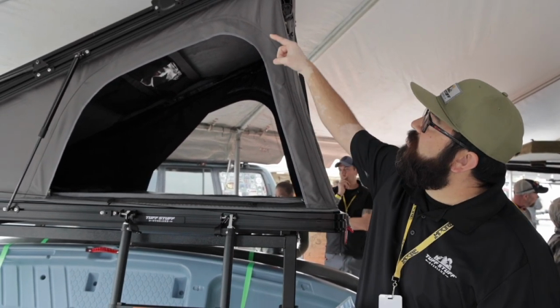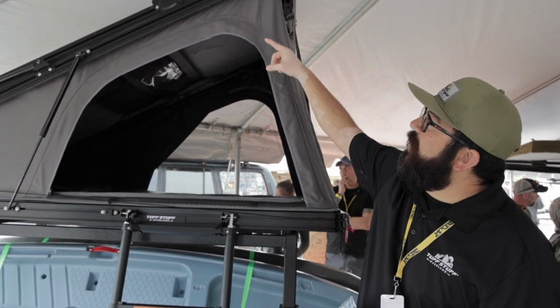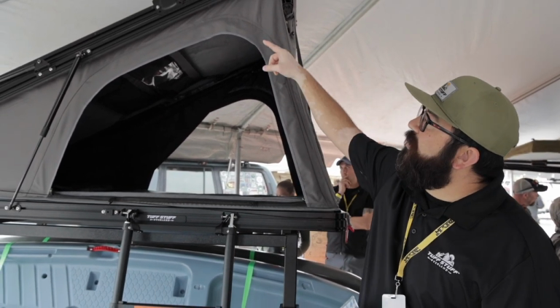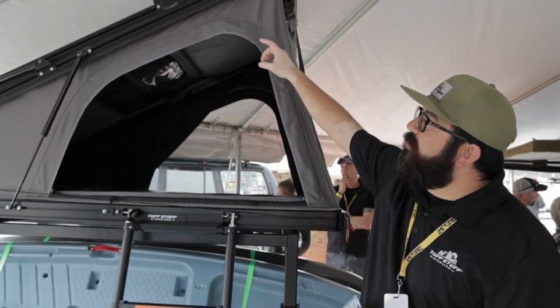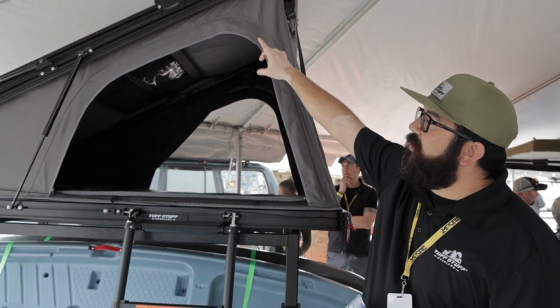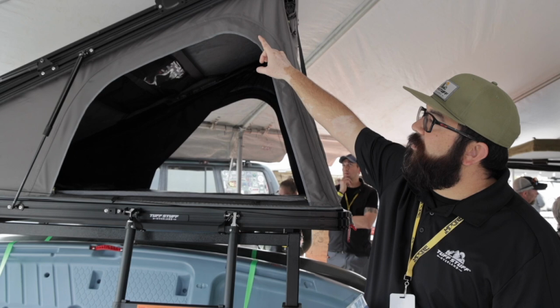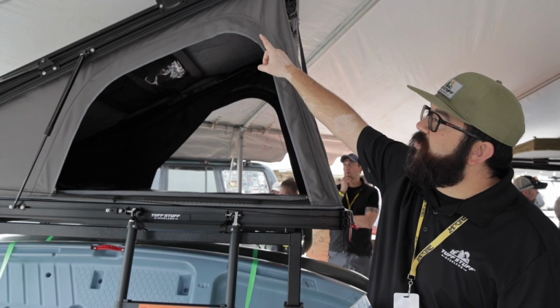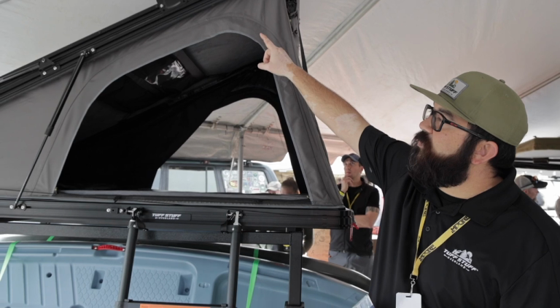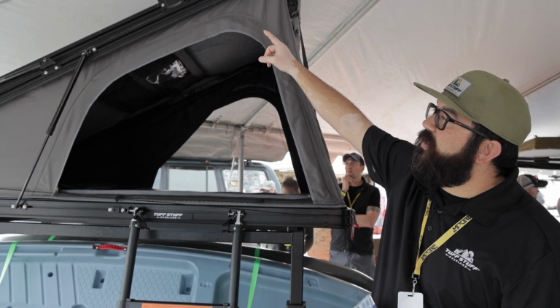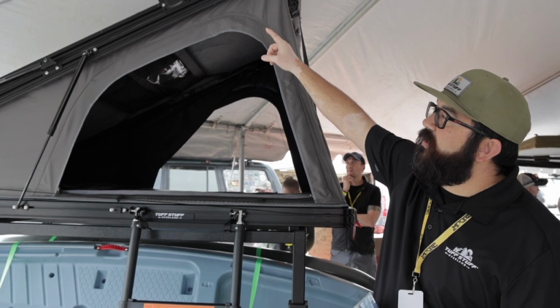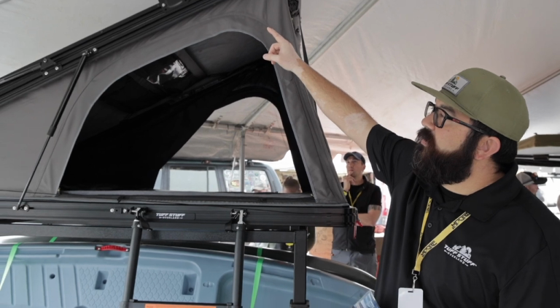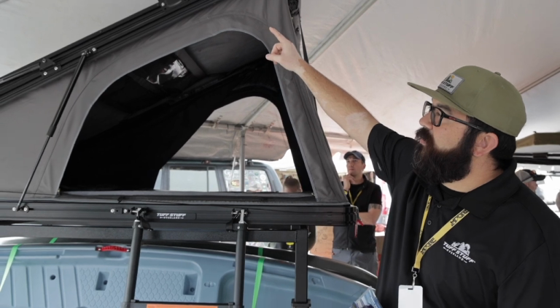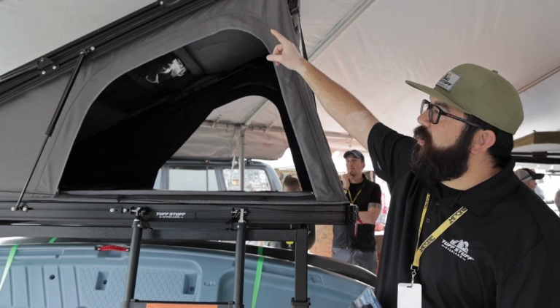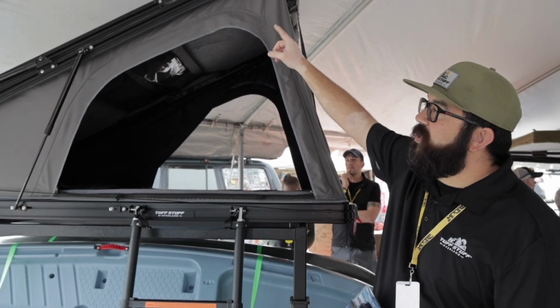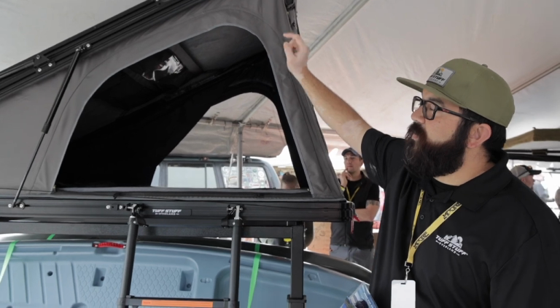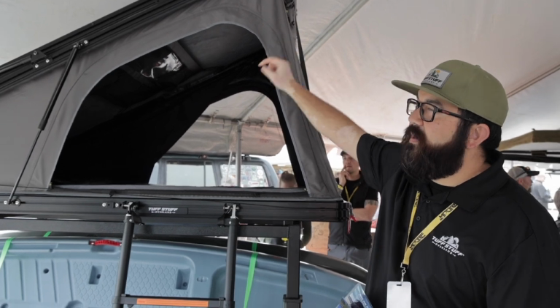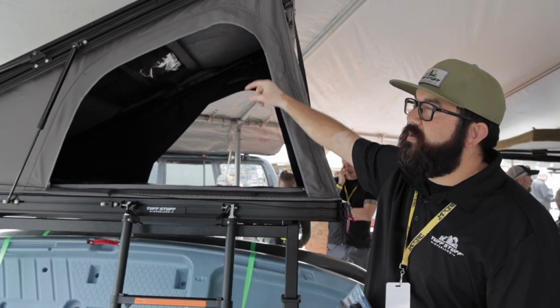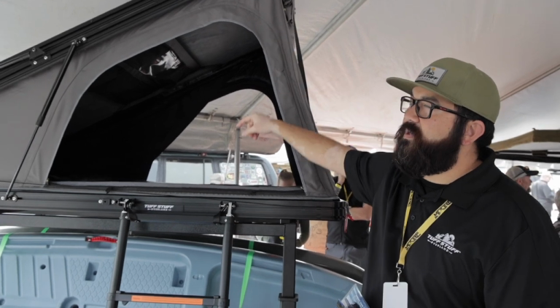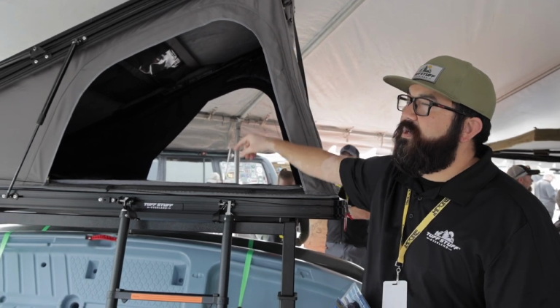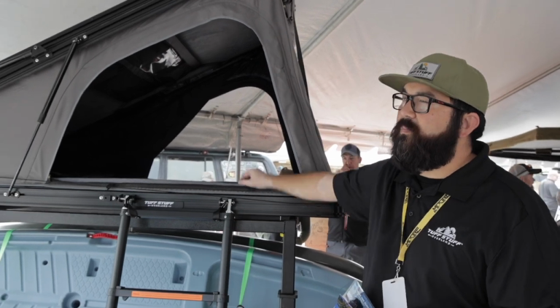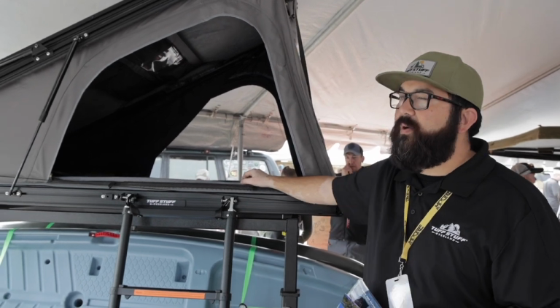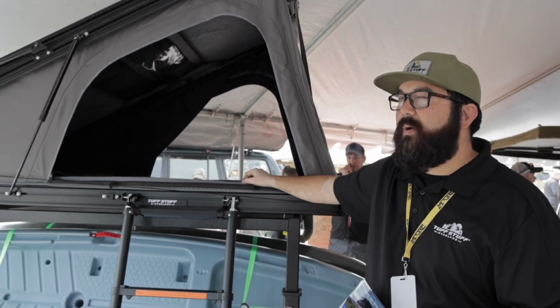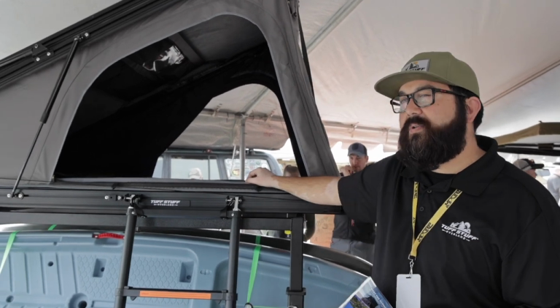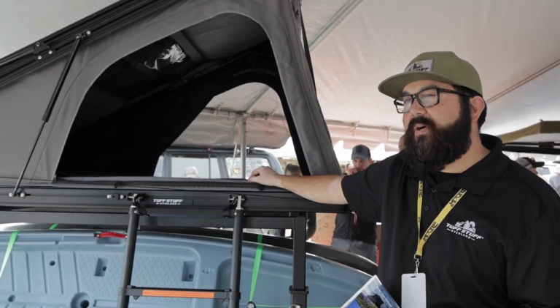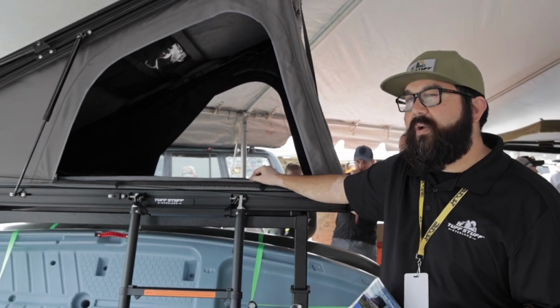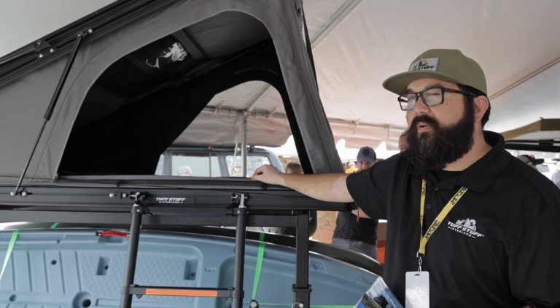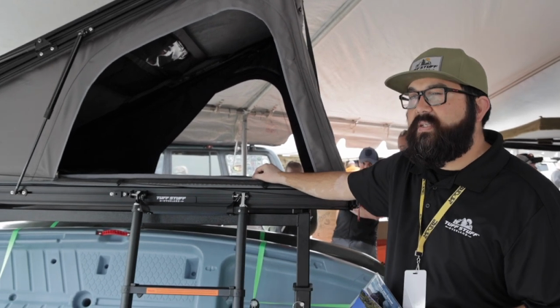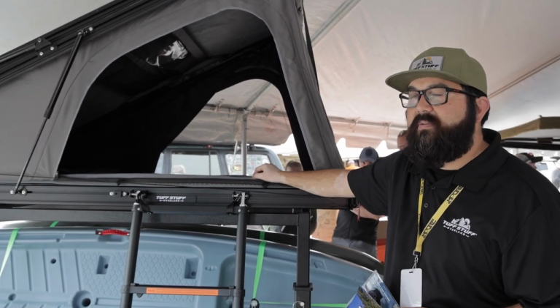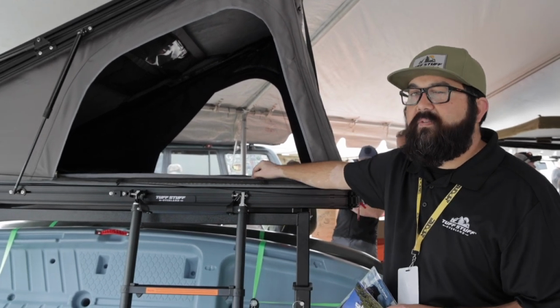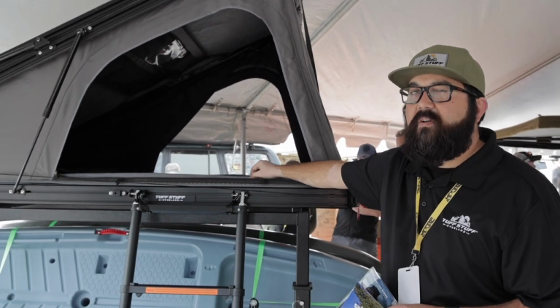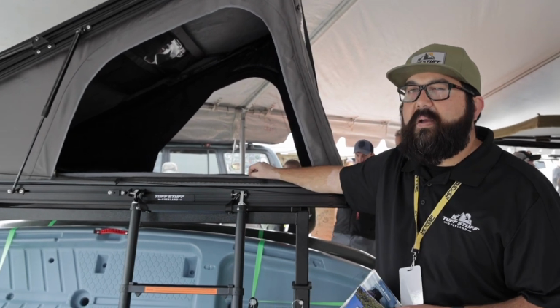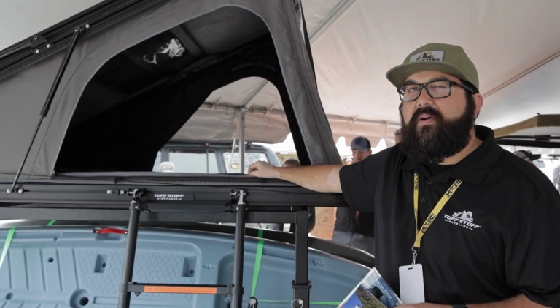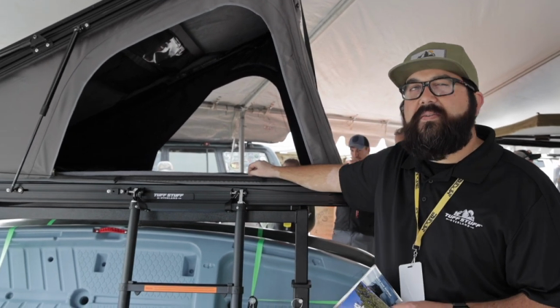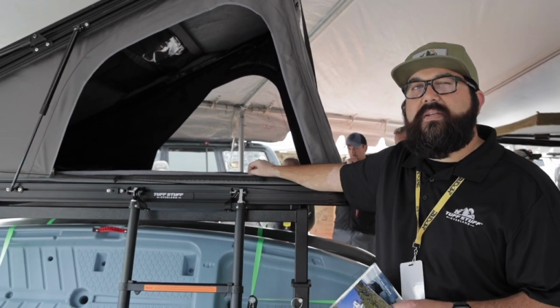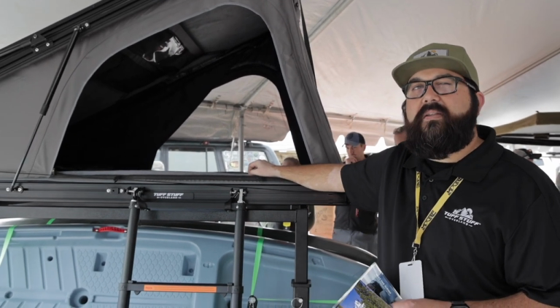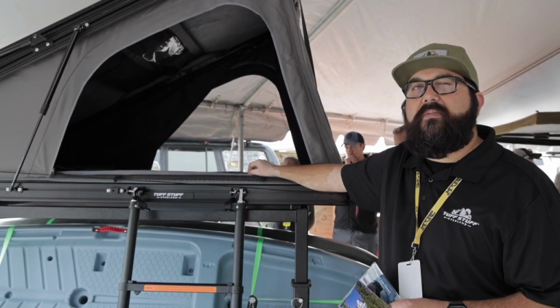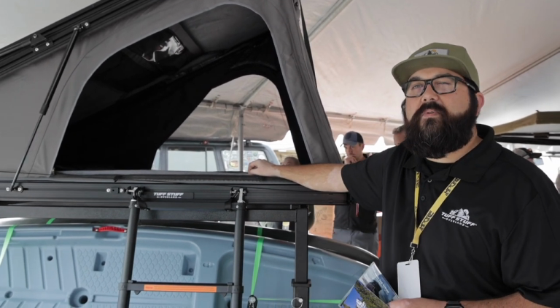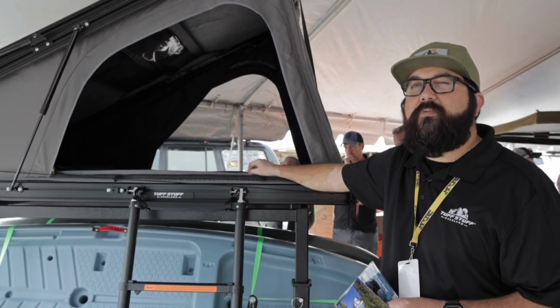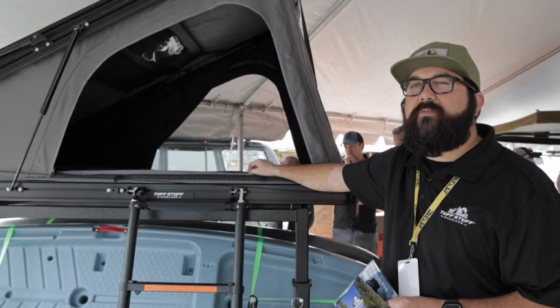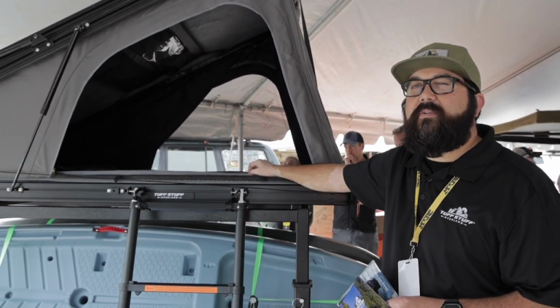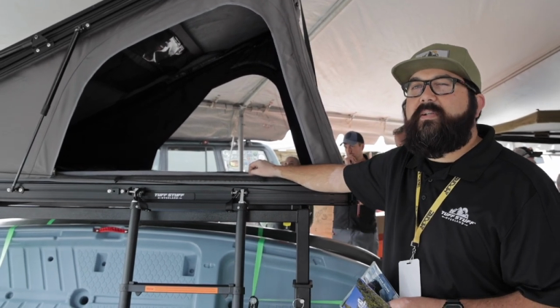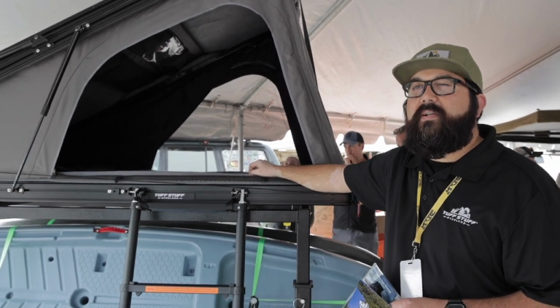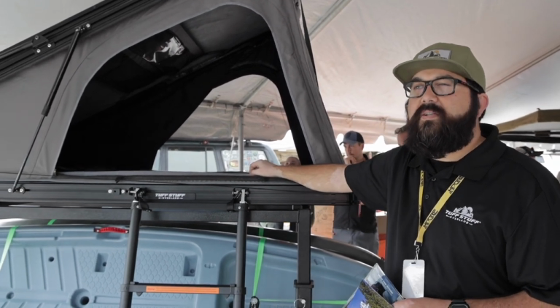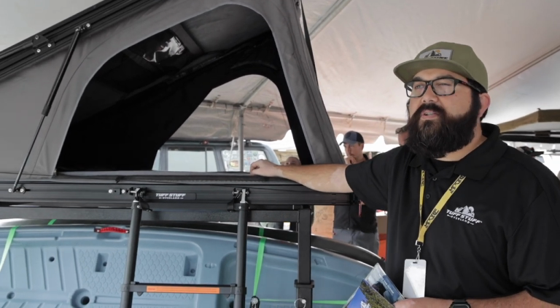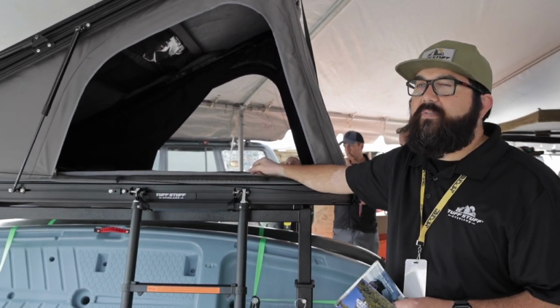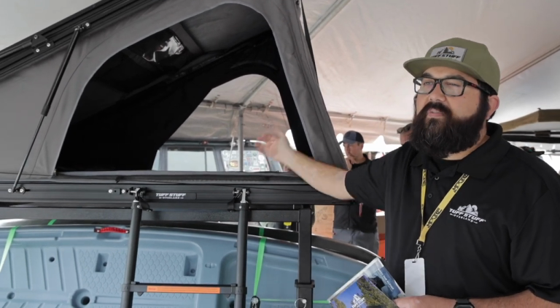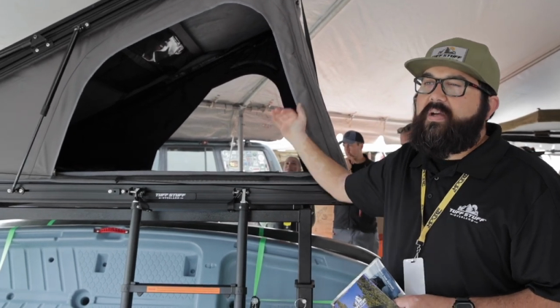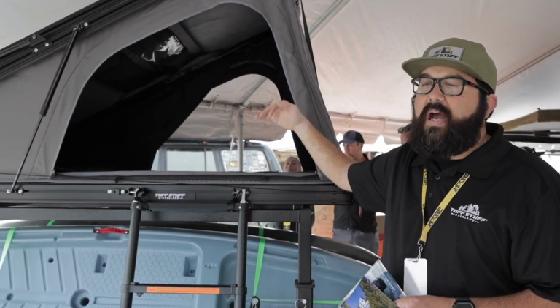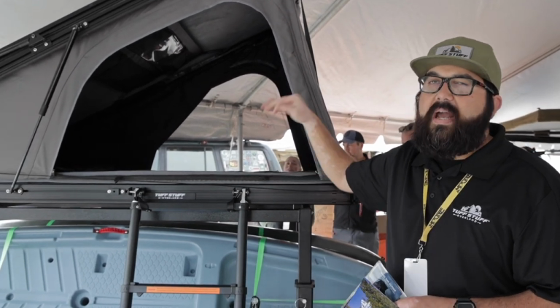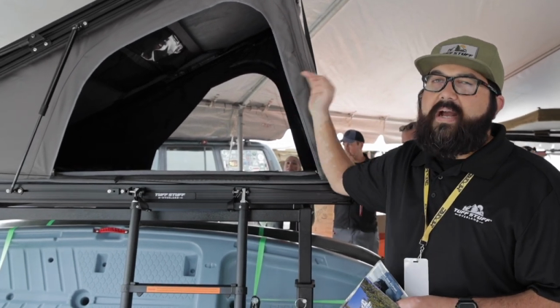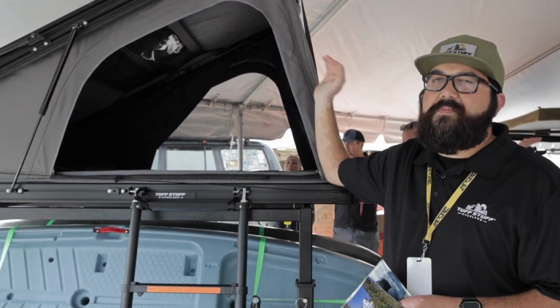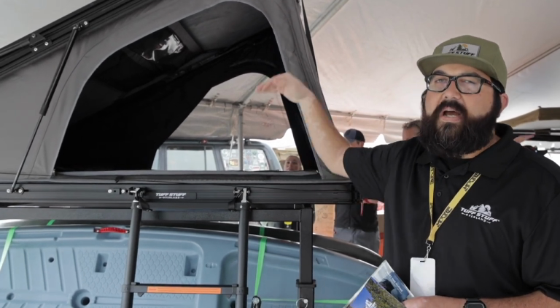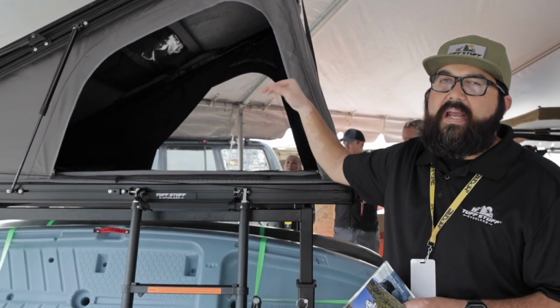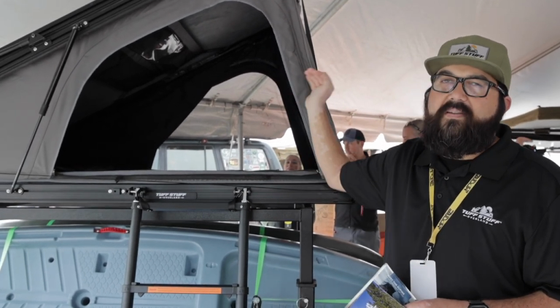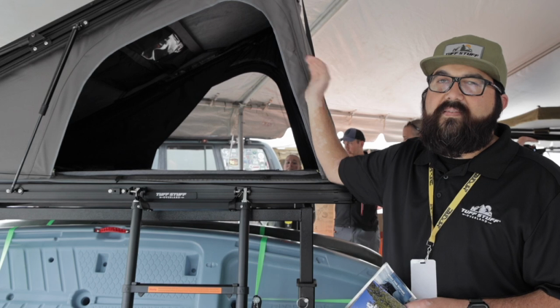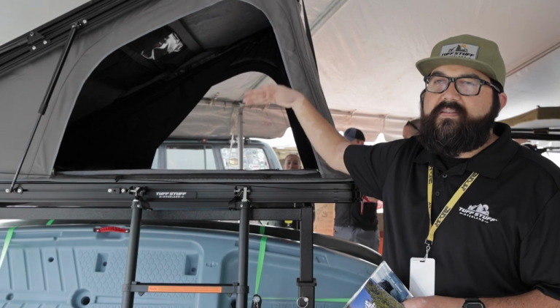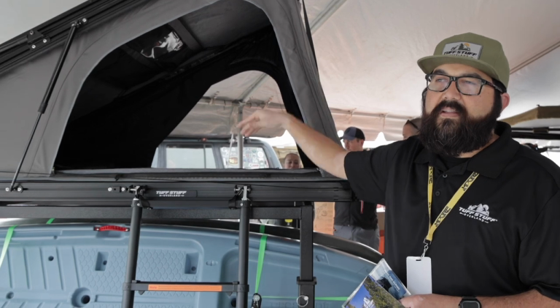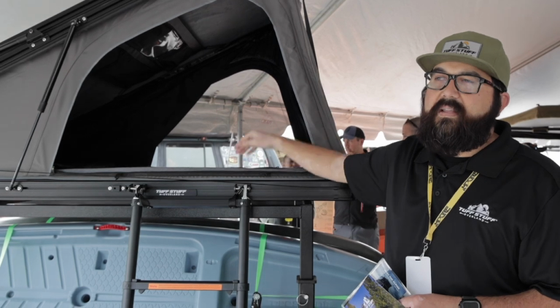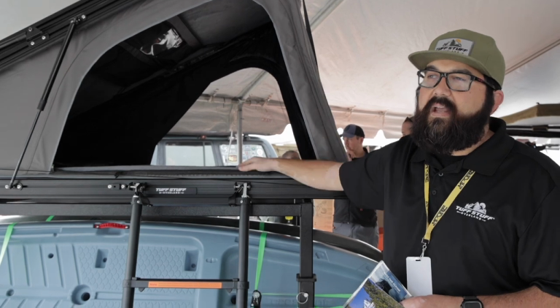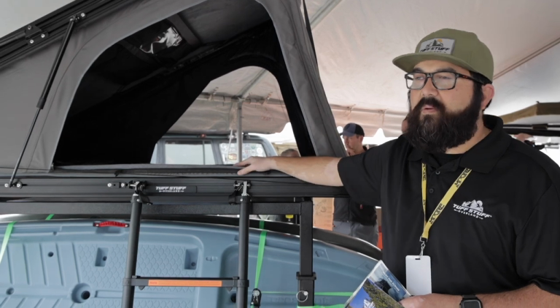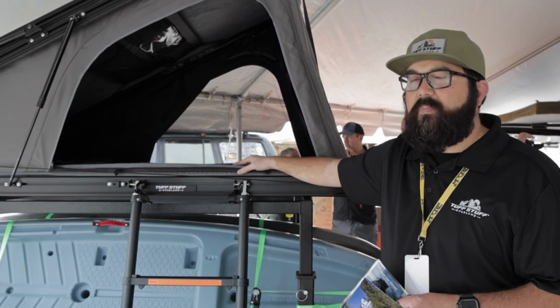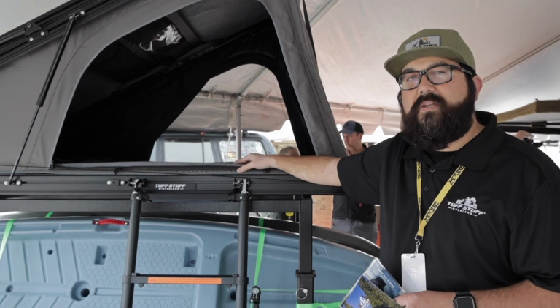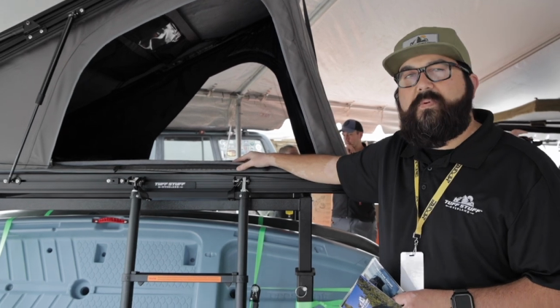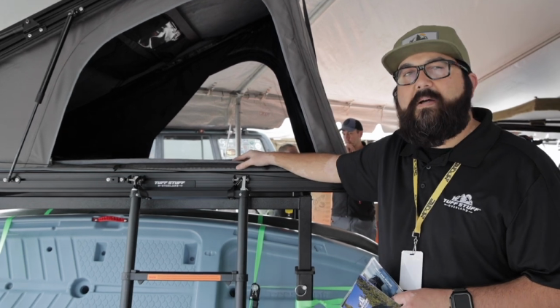Standard comes with the crossbars, so you can put up to 175 pounds on the roof. If you have kayaks, bikes, things like that, you can put them on as well.